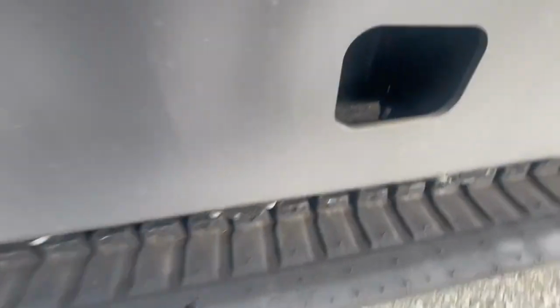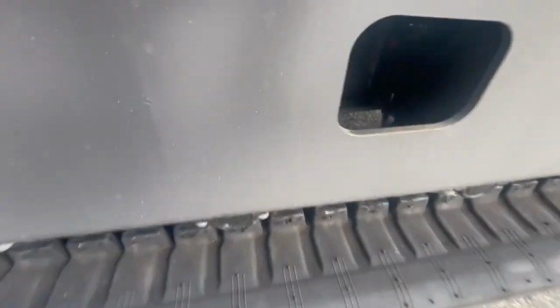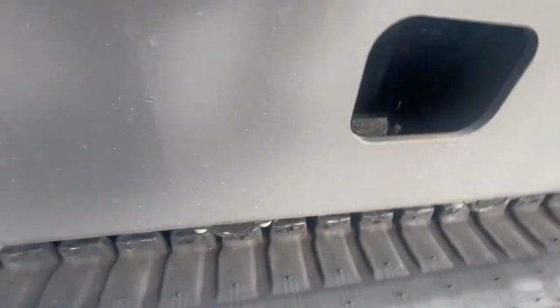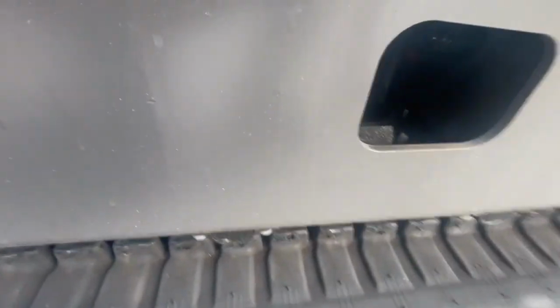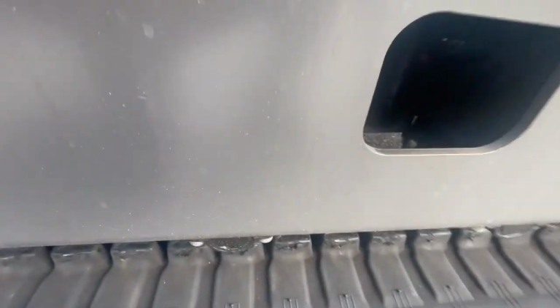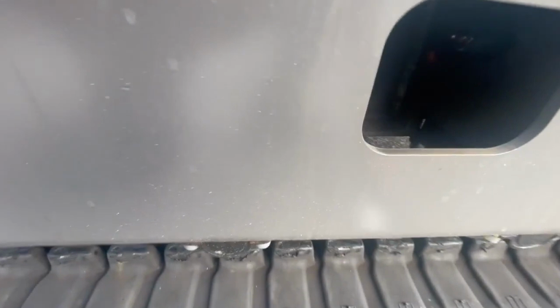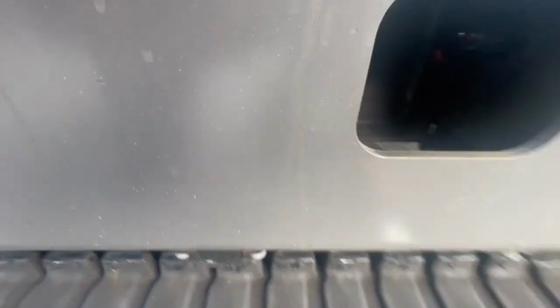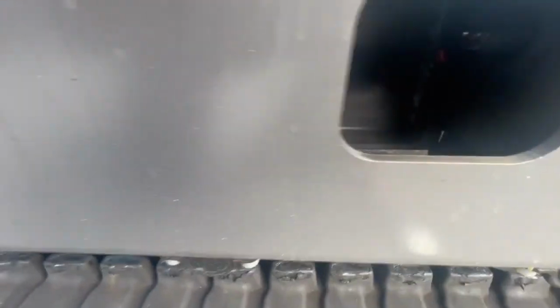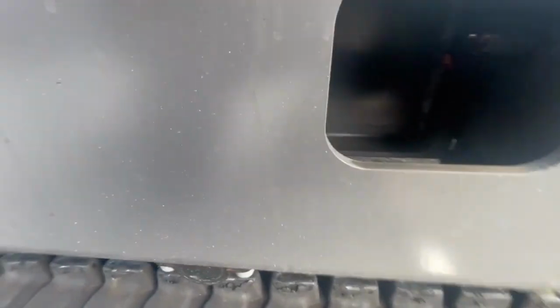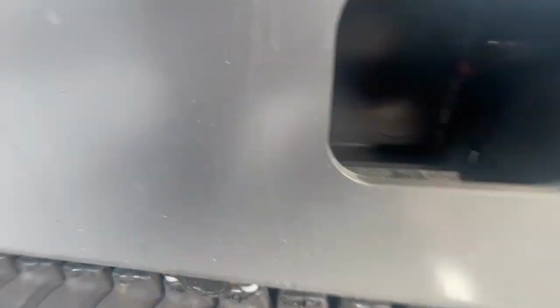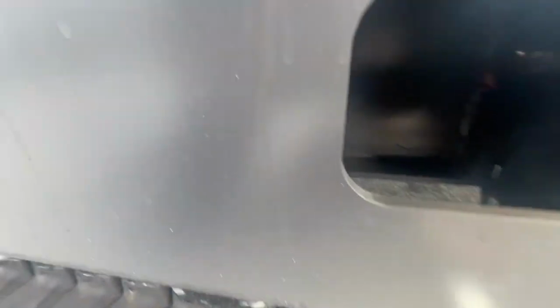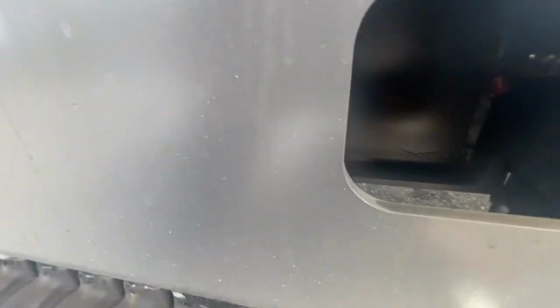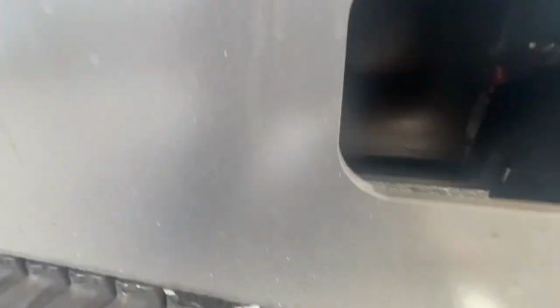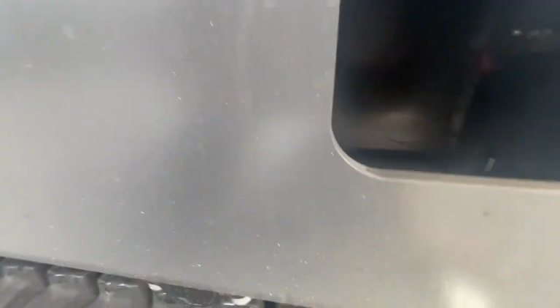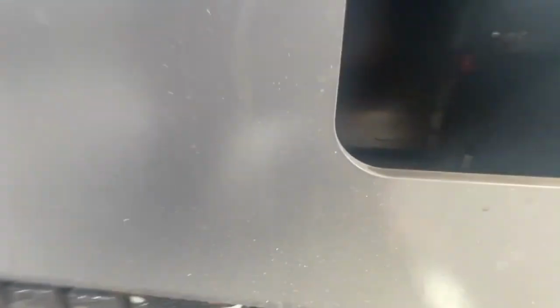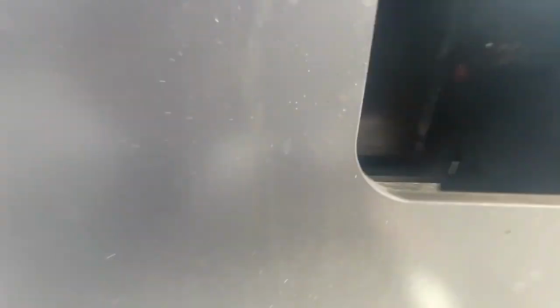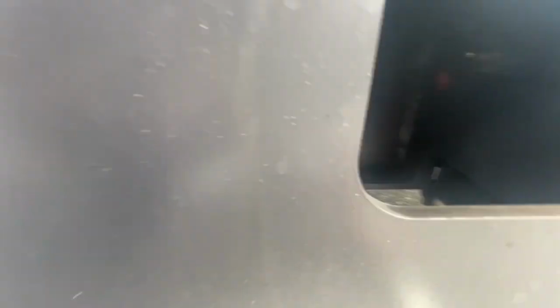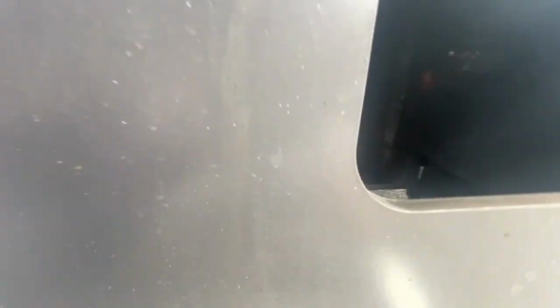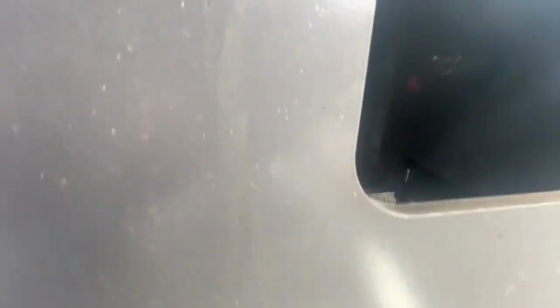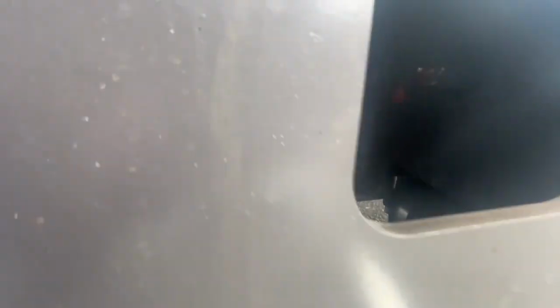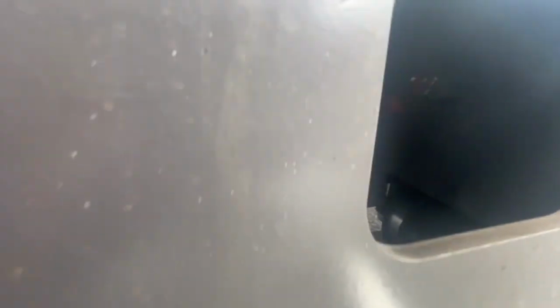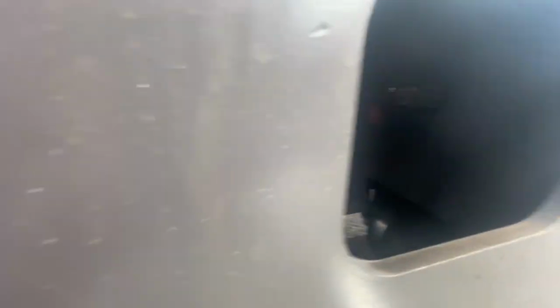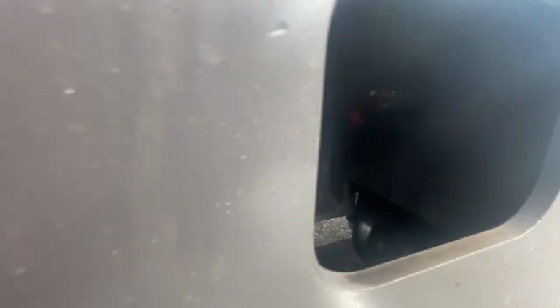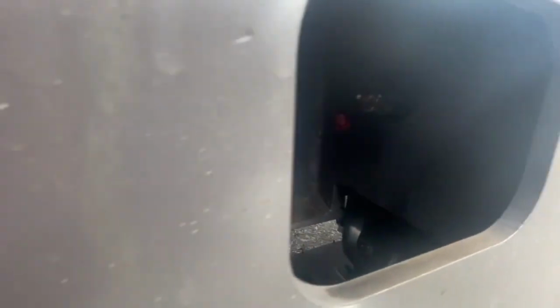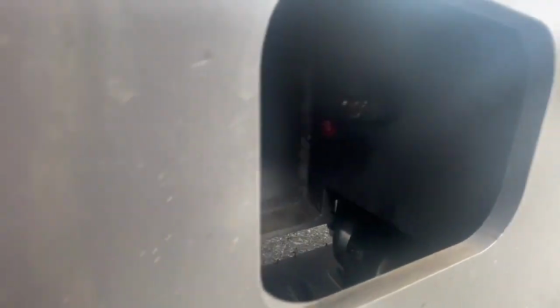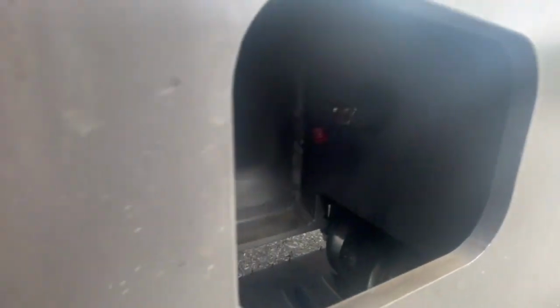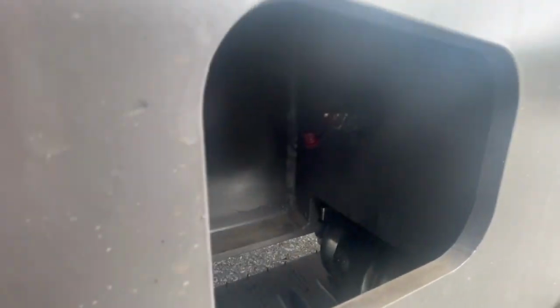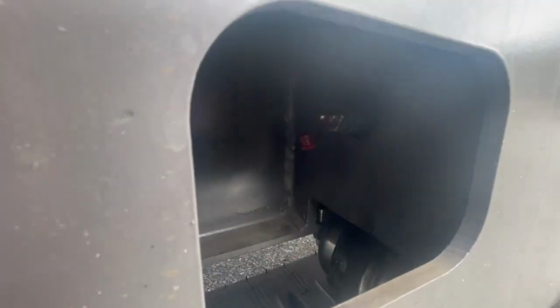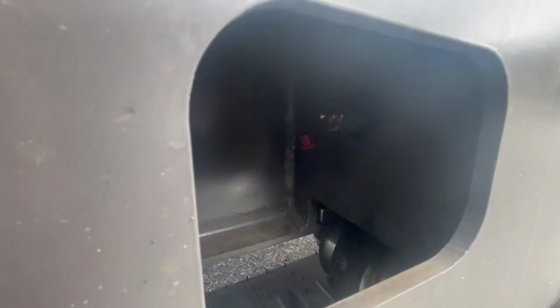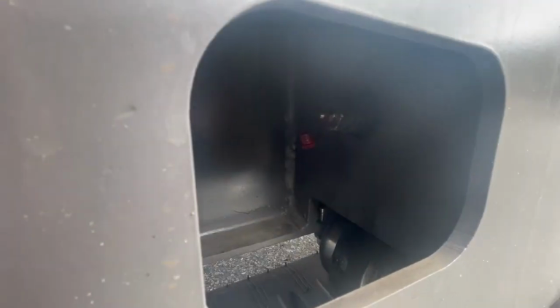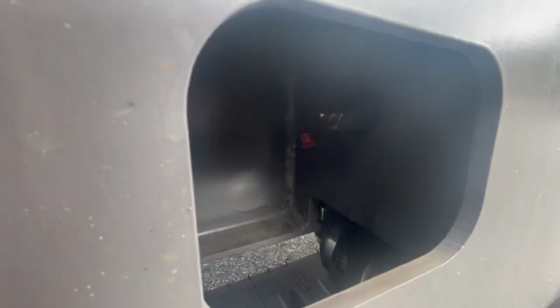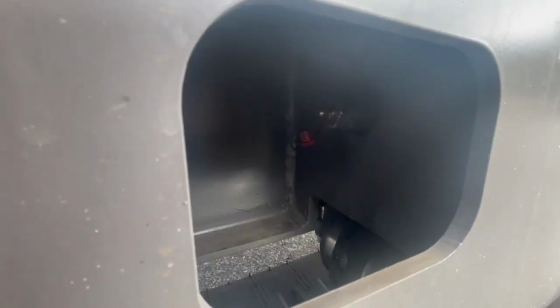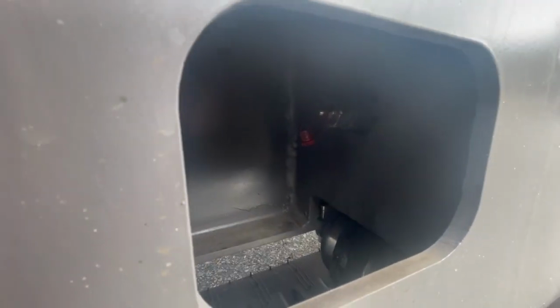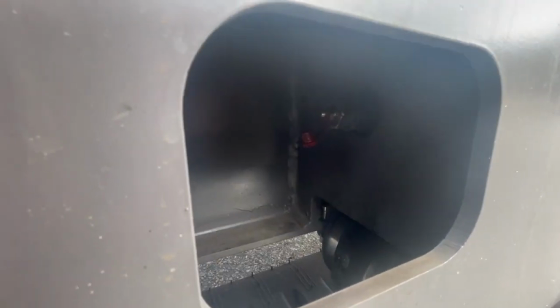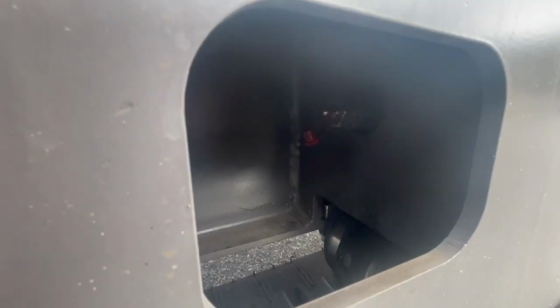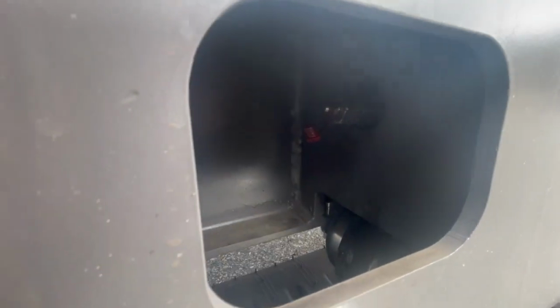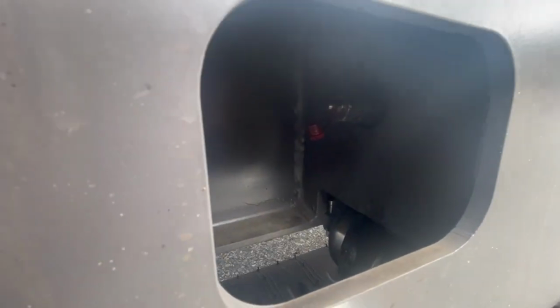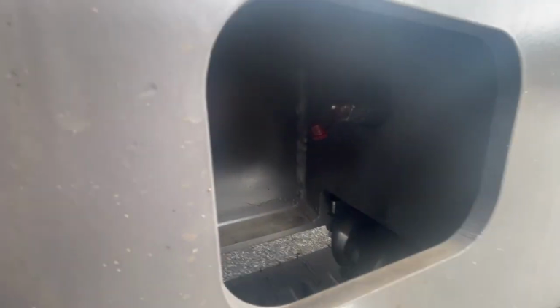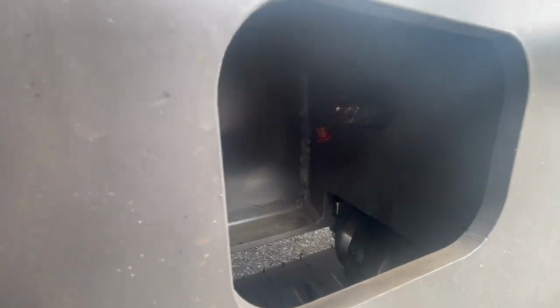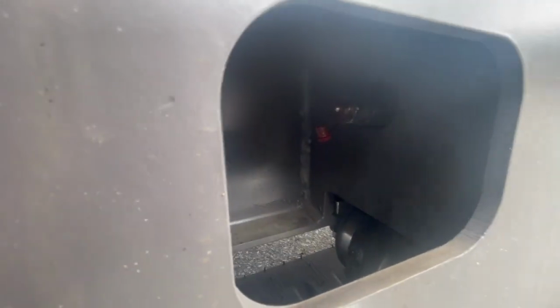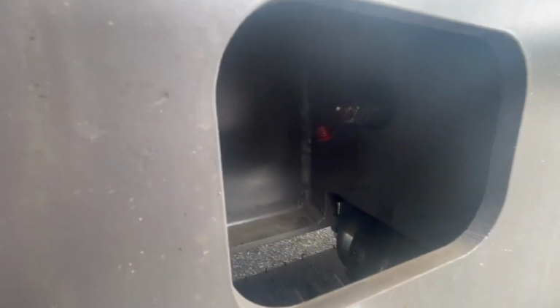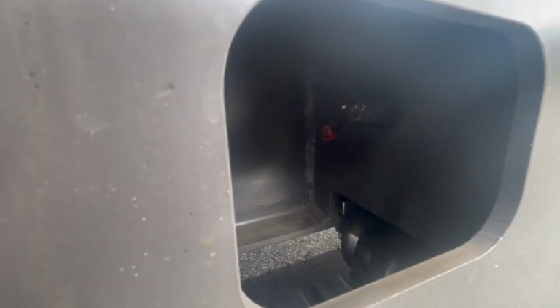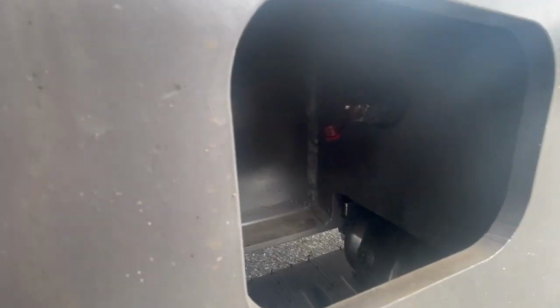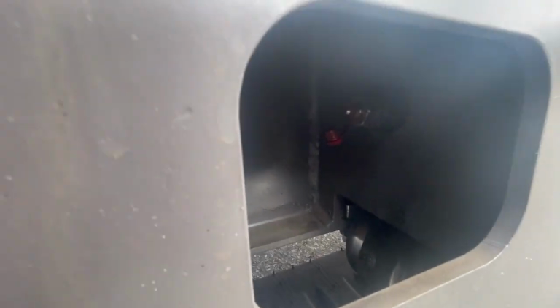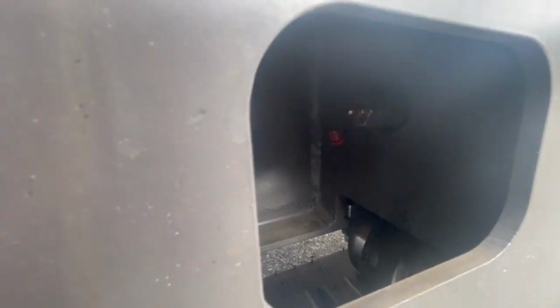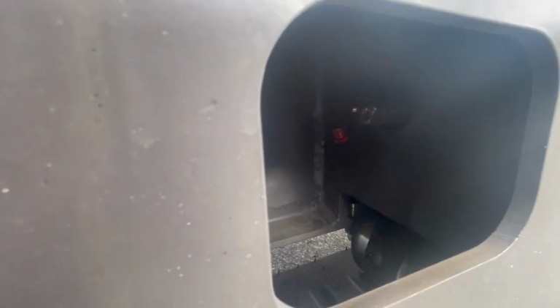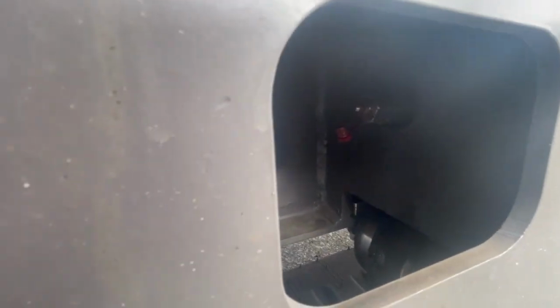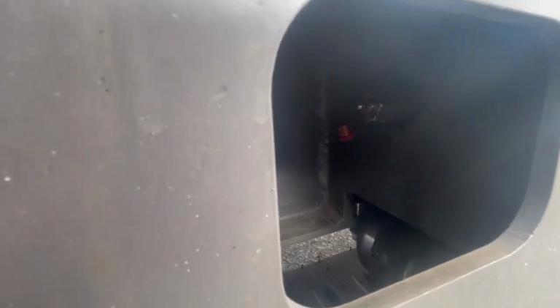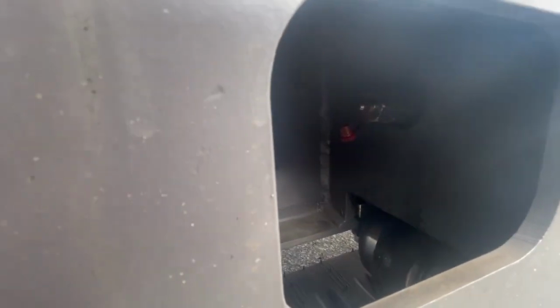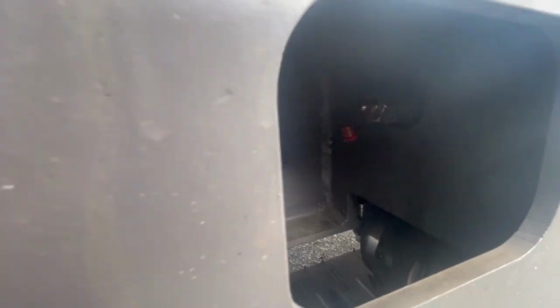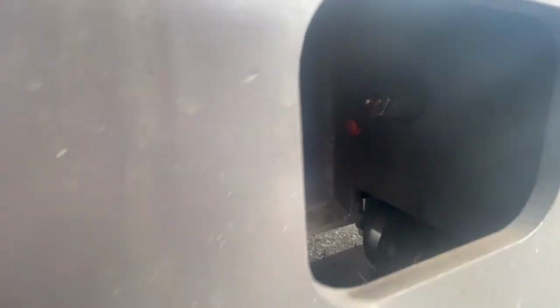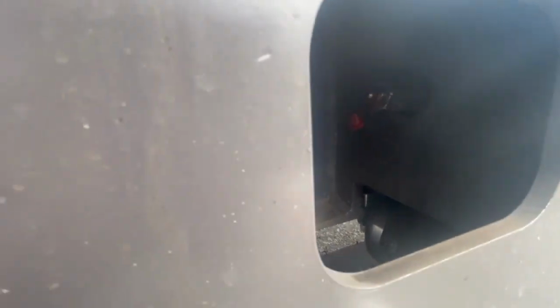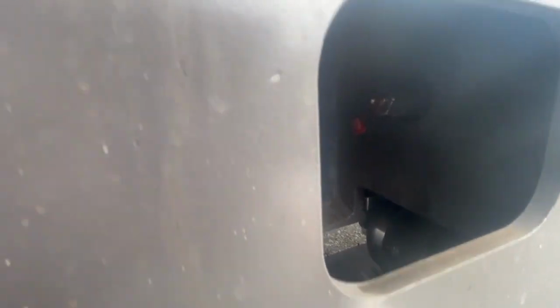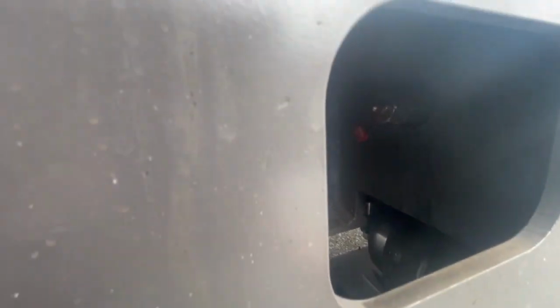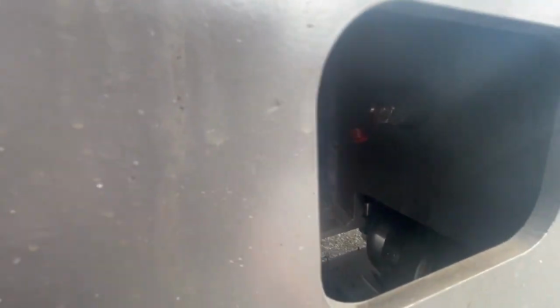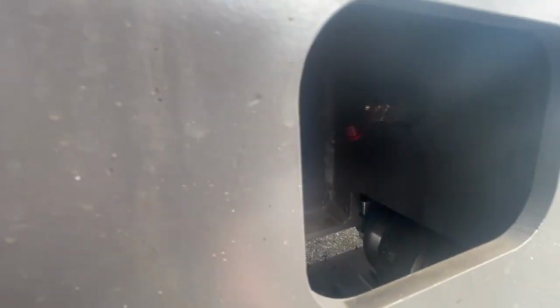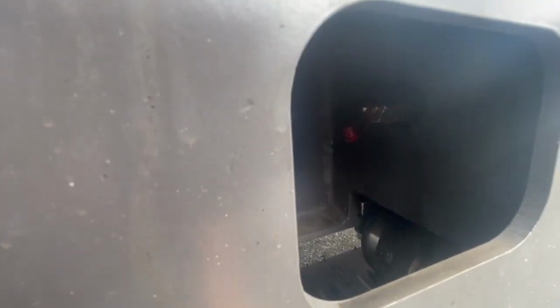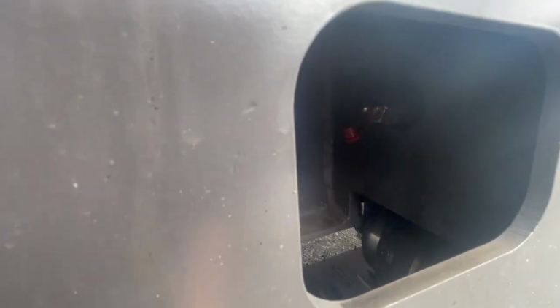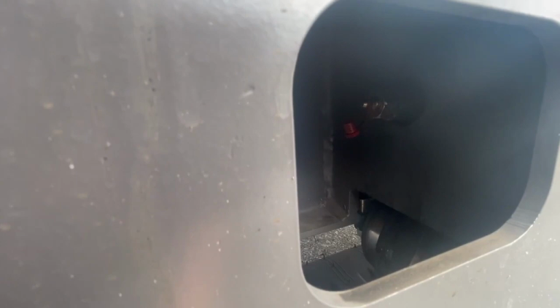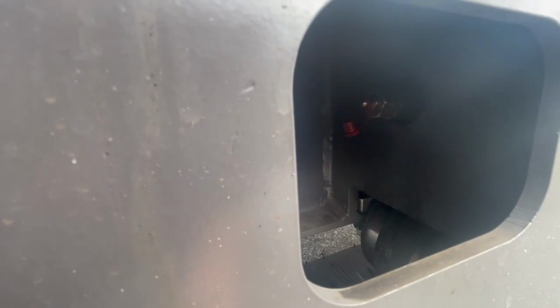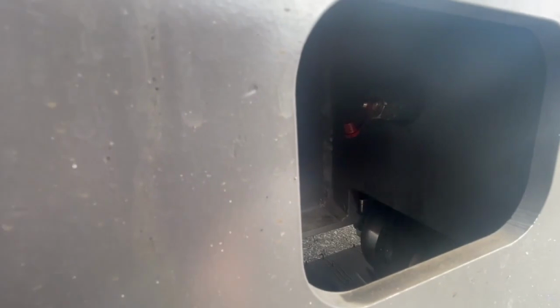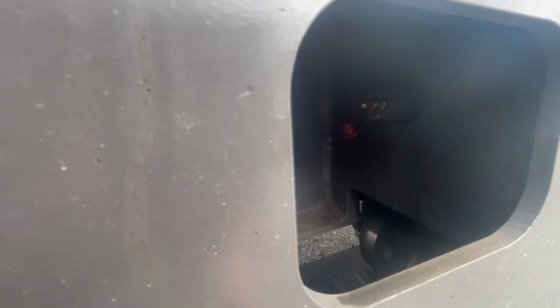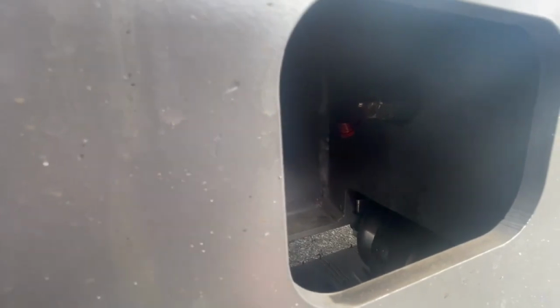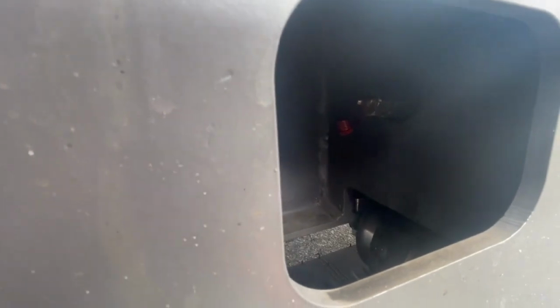To adjust the track tension, in here we have a grease nipple. Pump the grease nipple up, and that will tension the track.